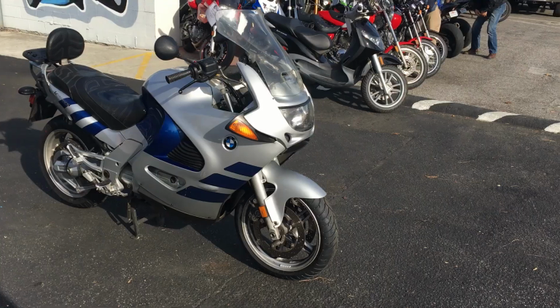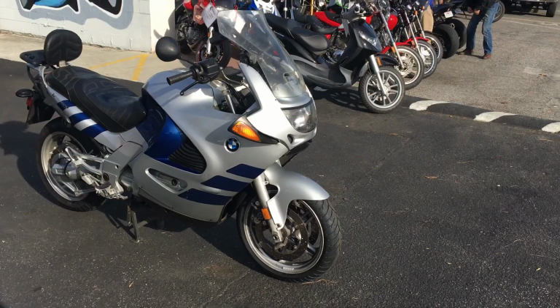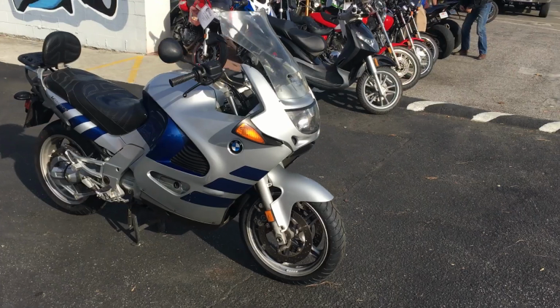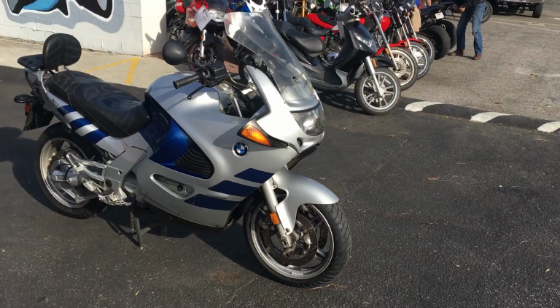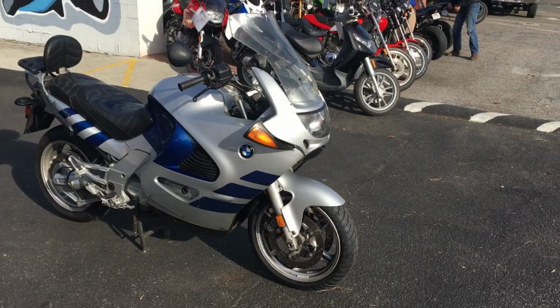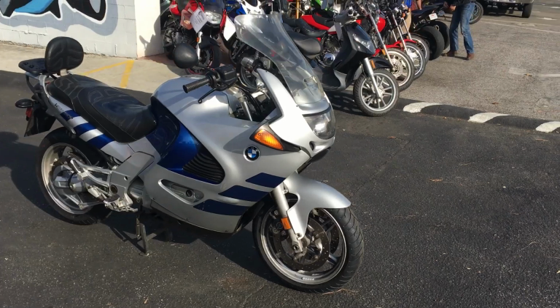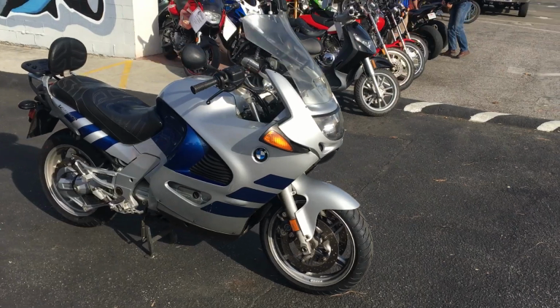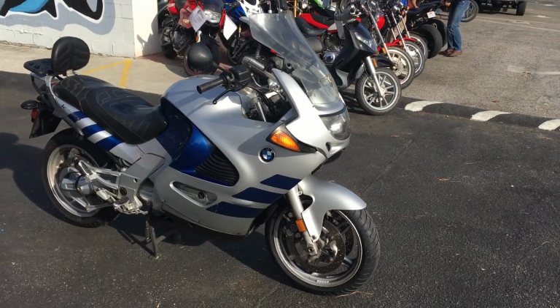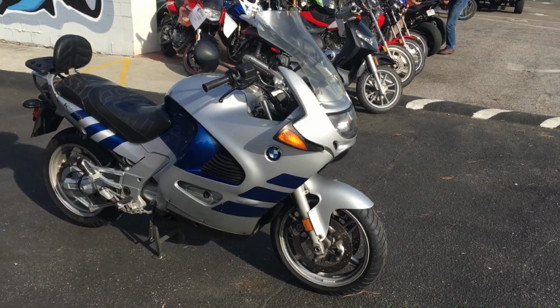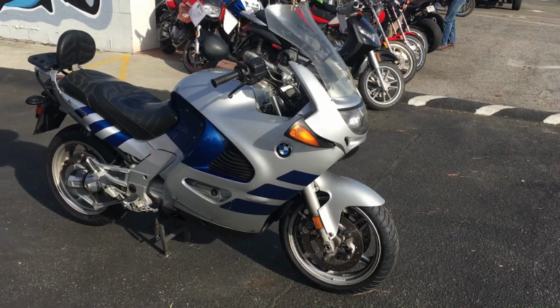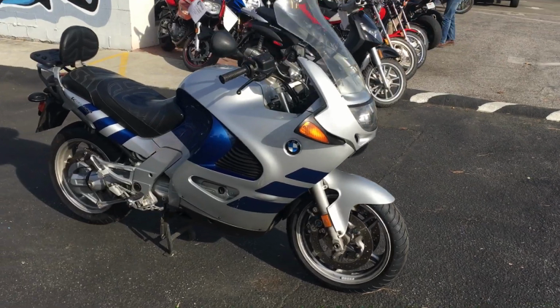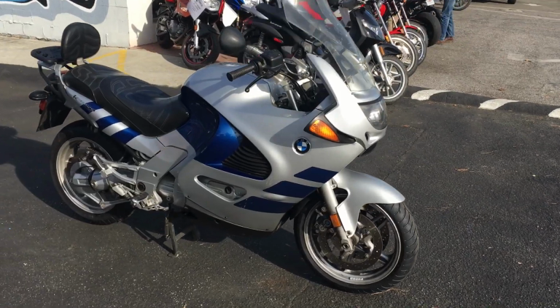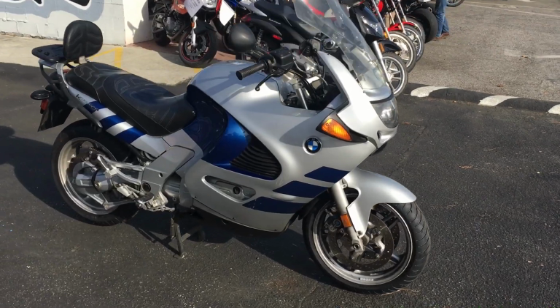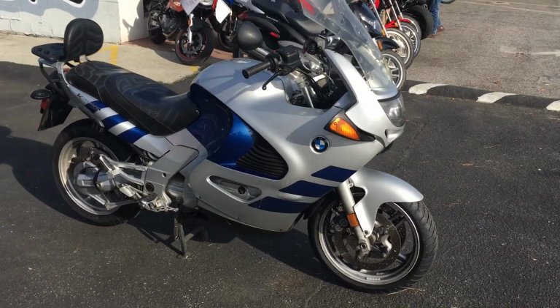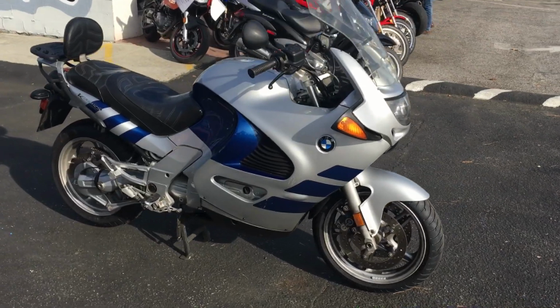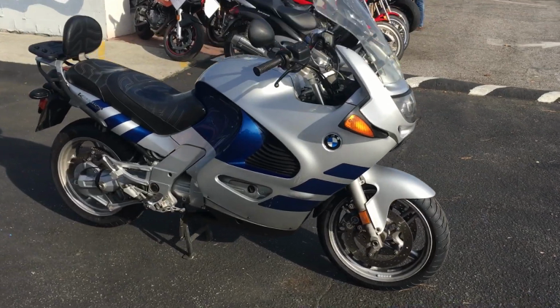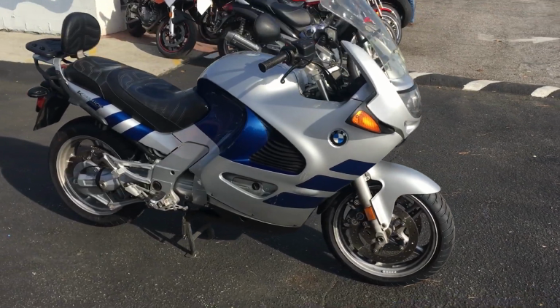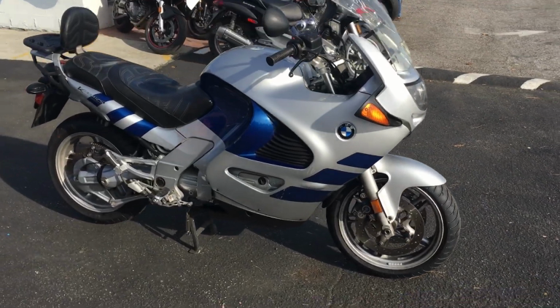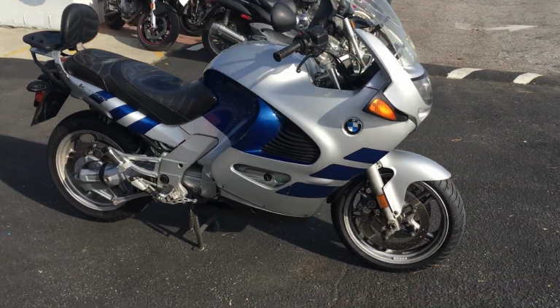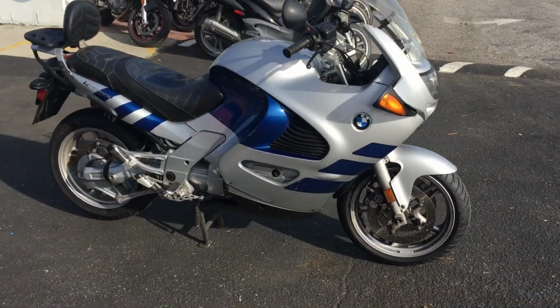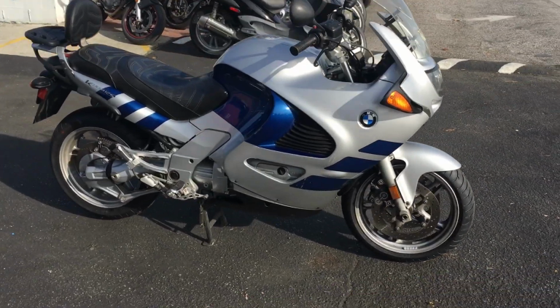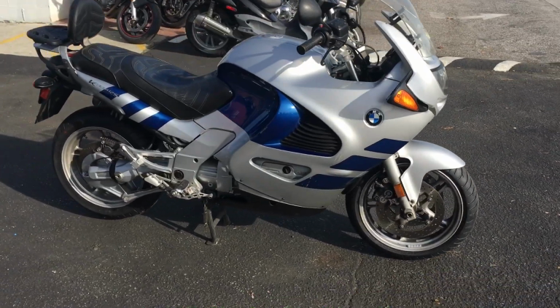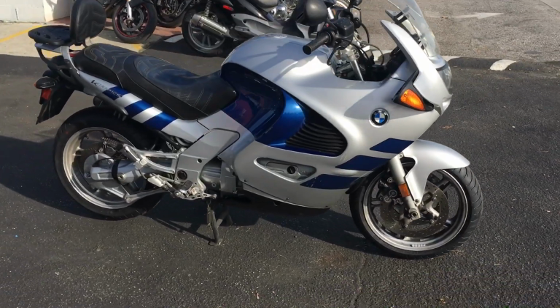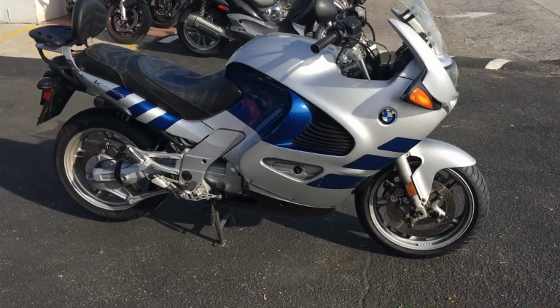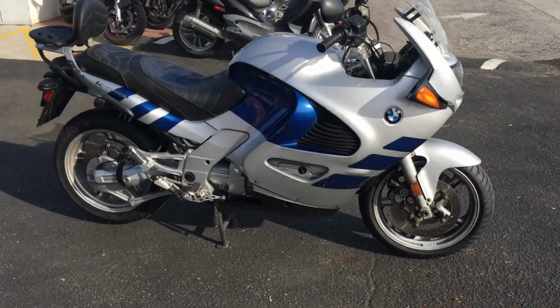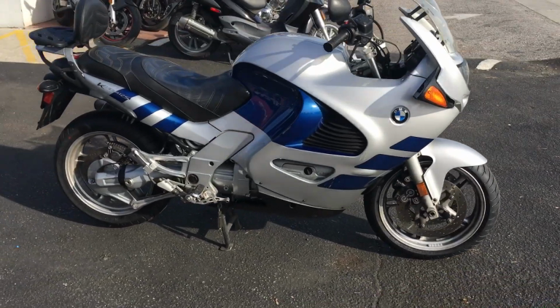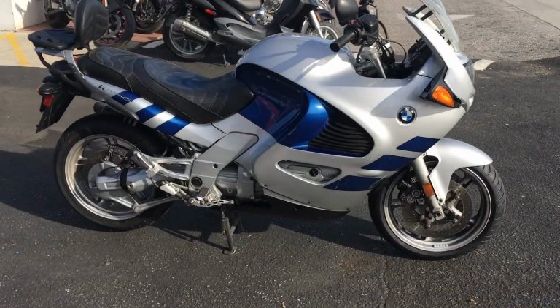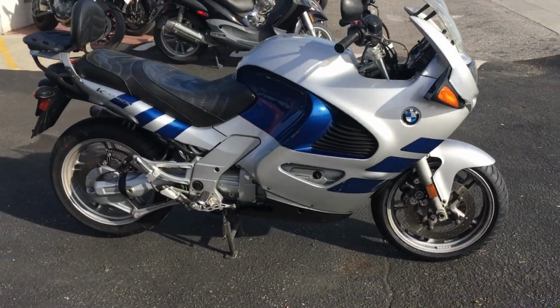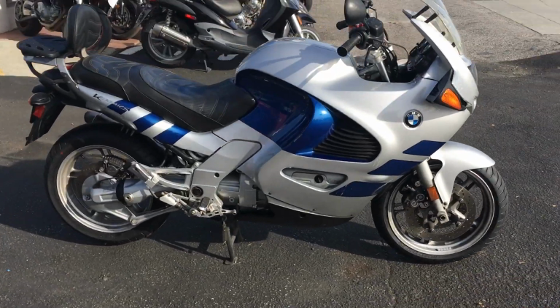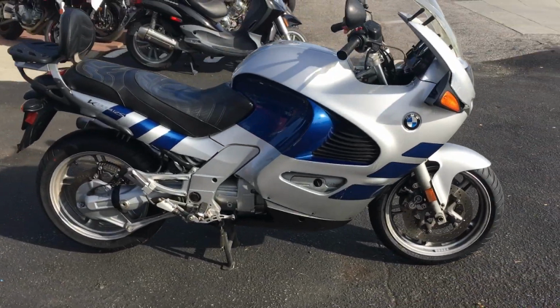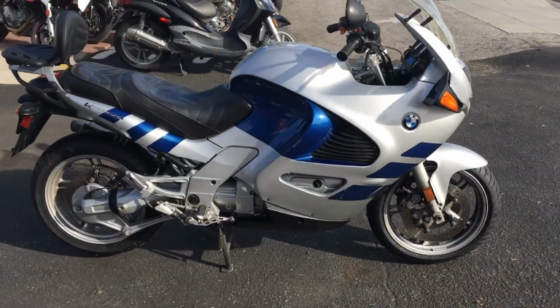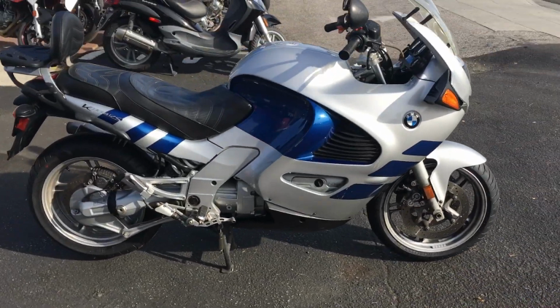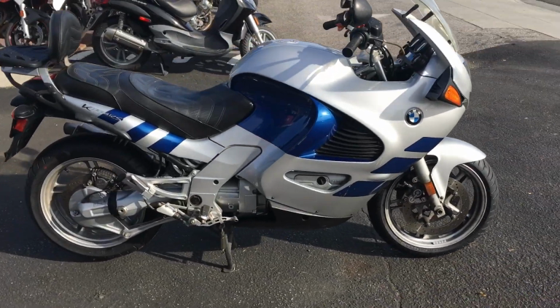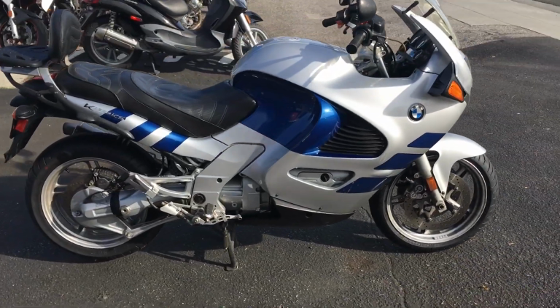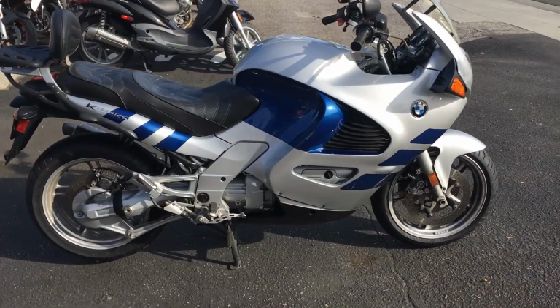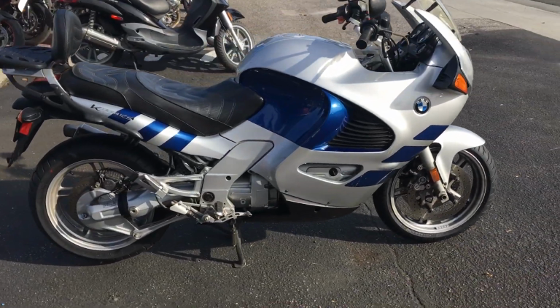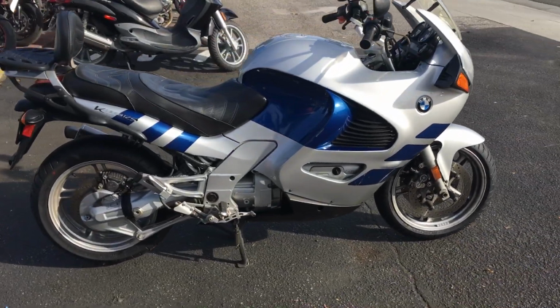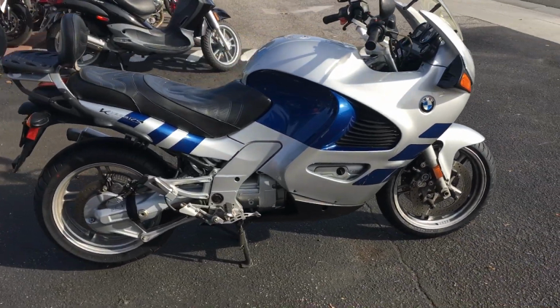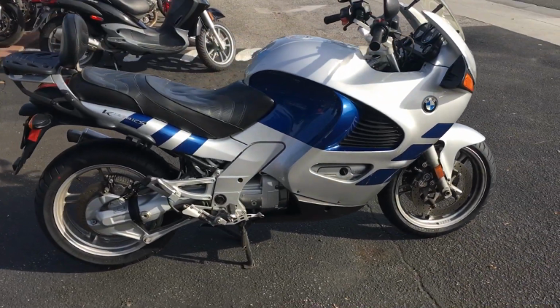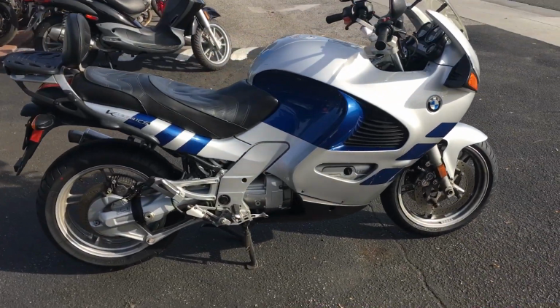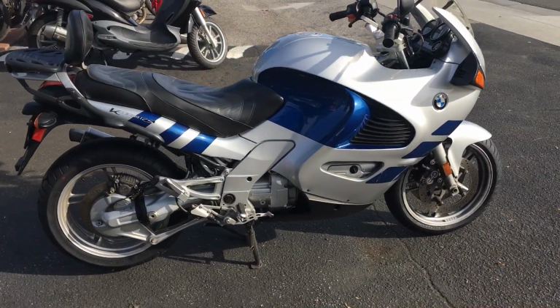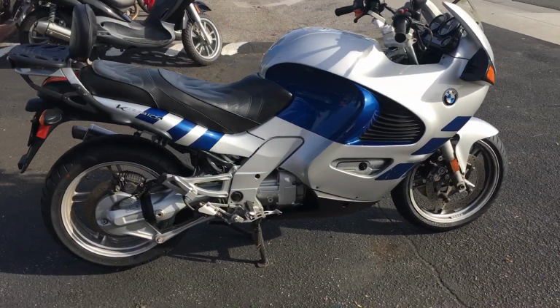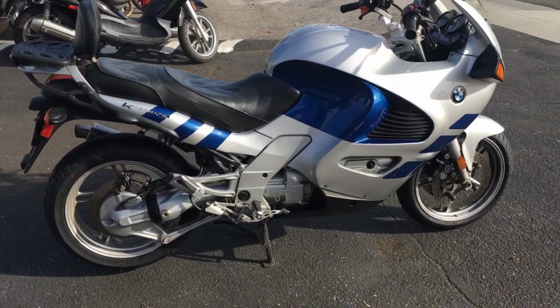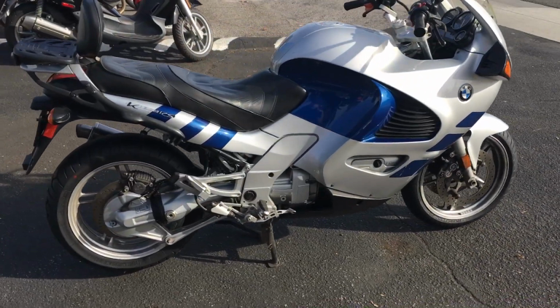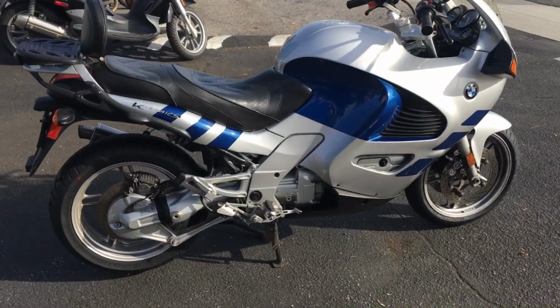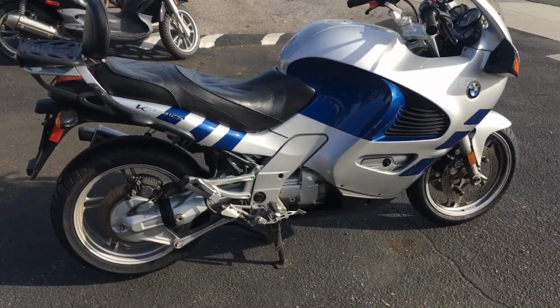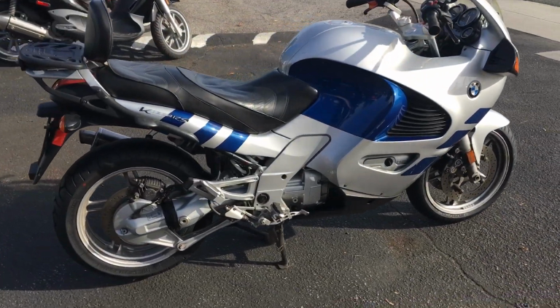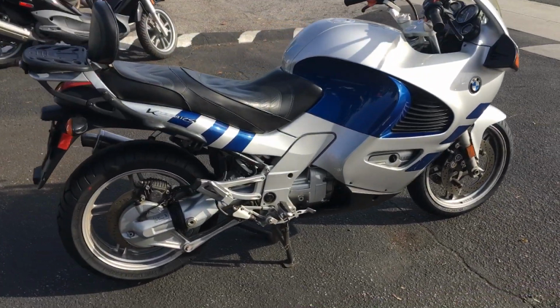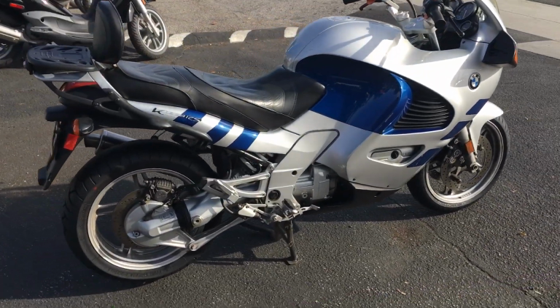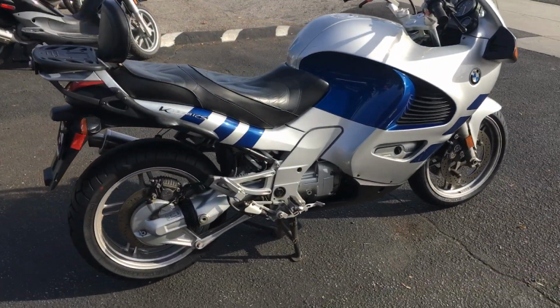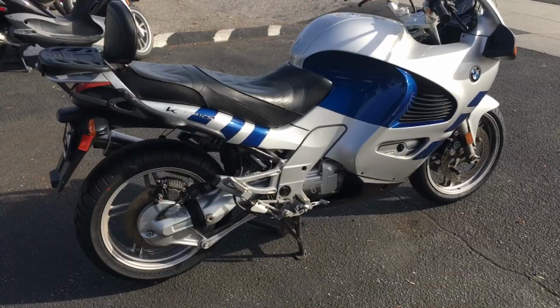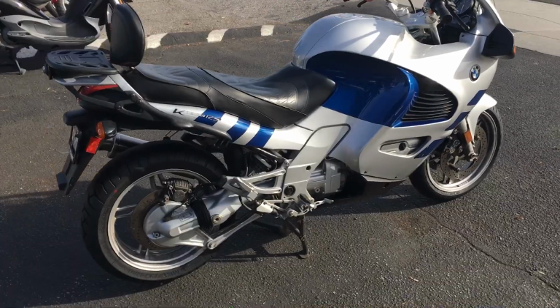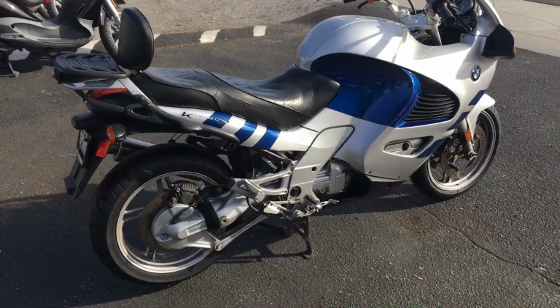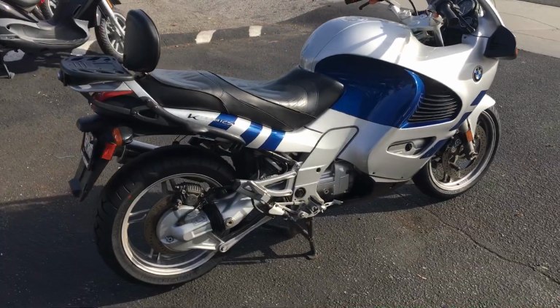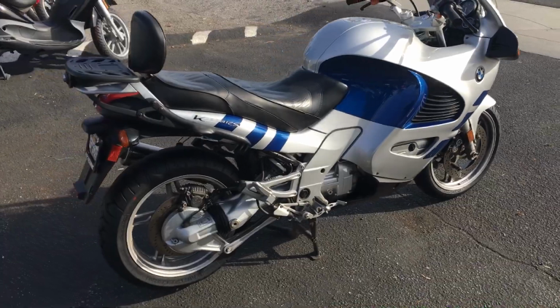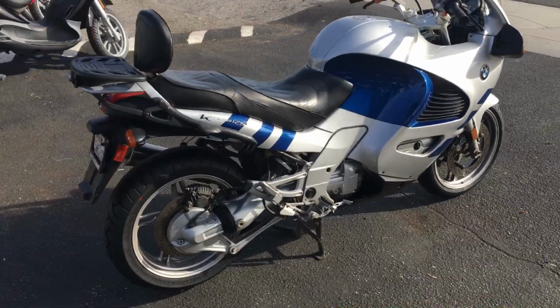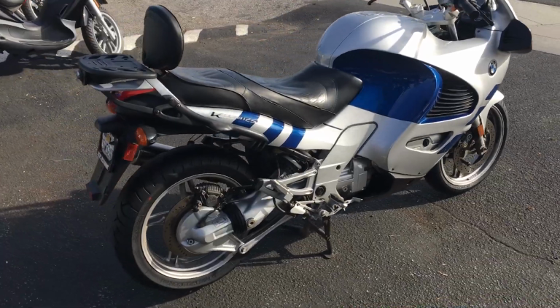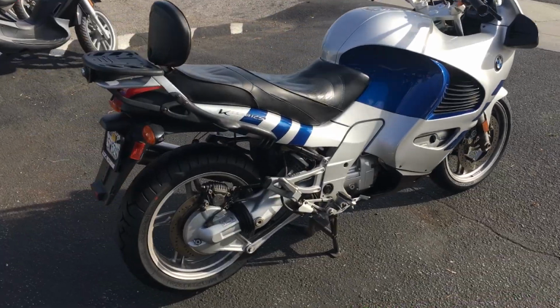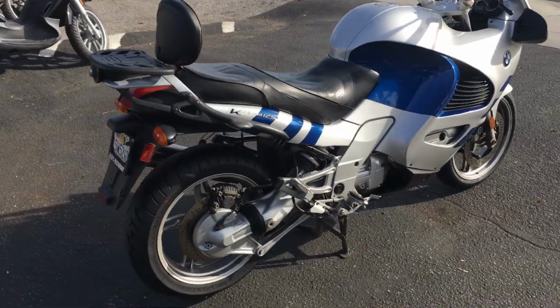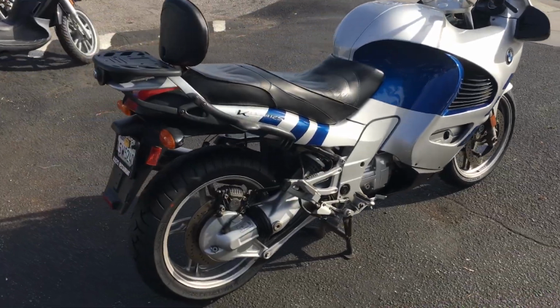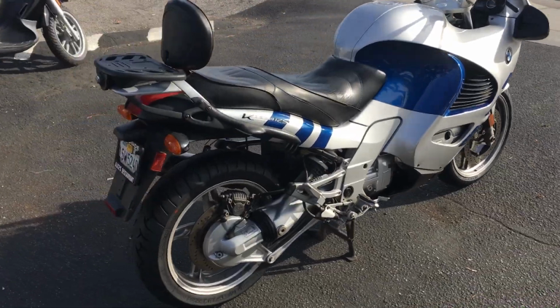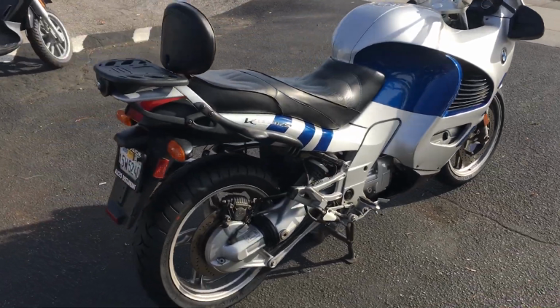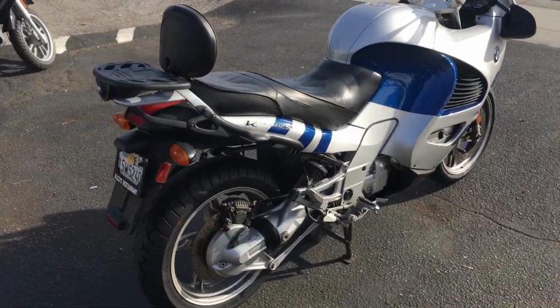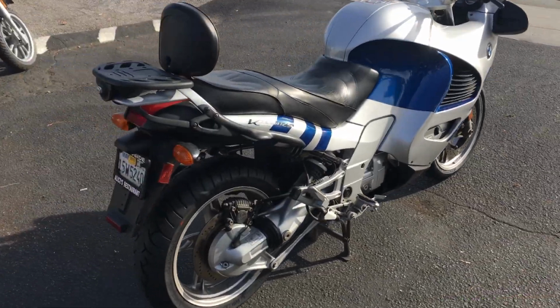Hey, it's Doug here at Santa Clara Cycle. Today we're looking at a very nice 2001 BMW K1200RS.